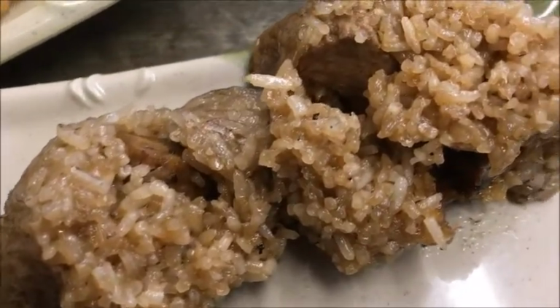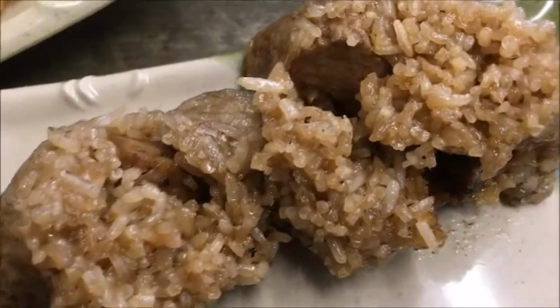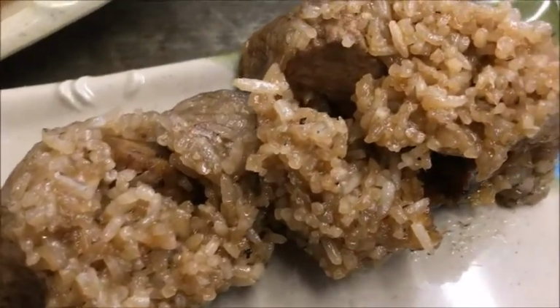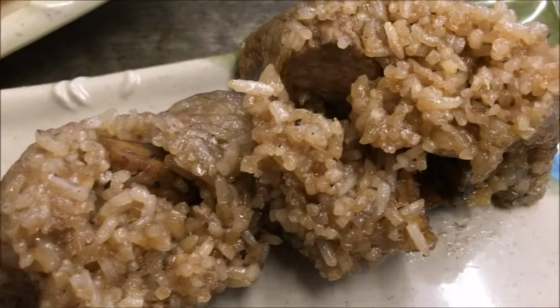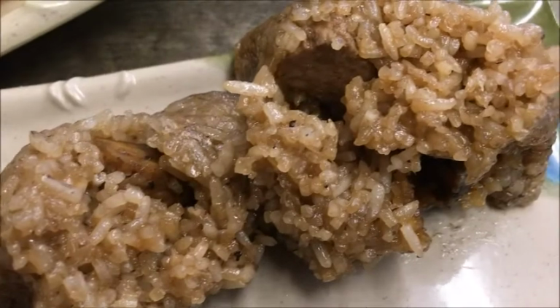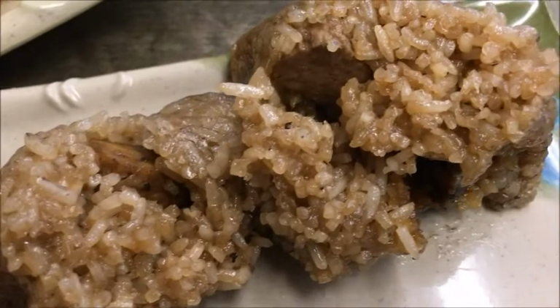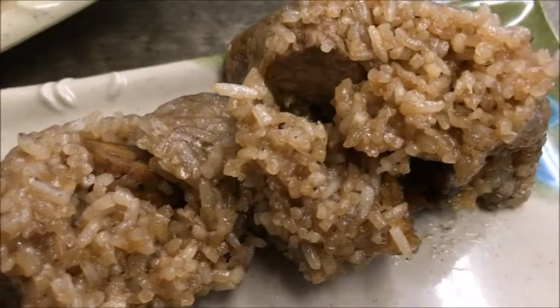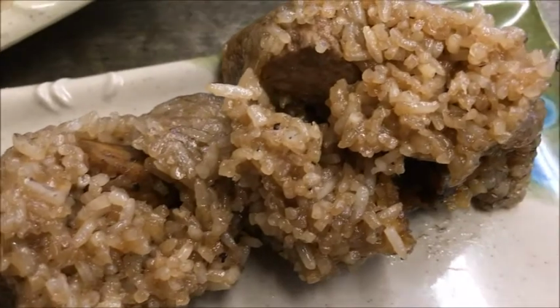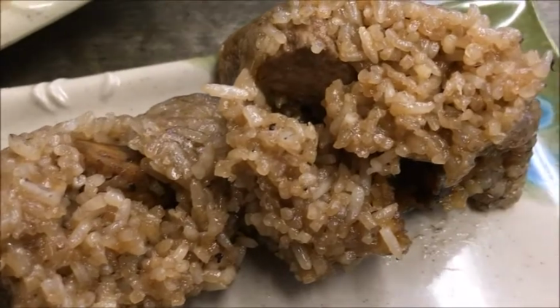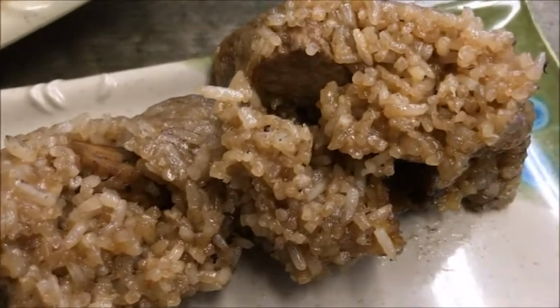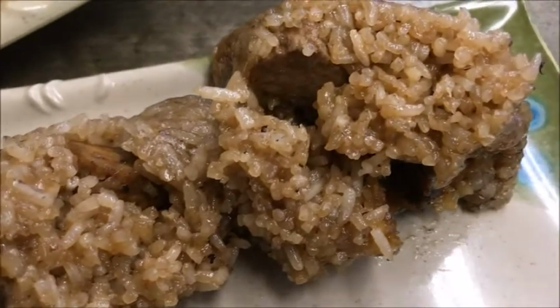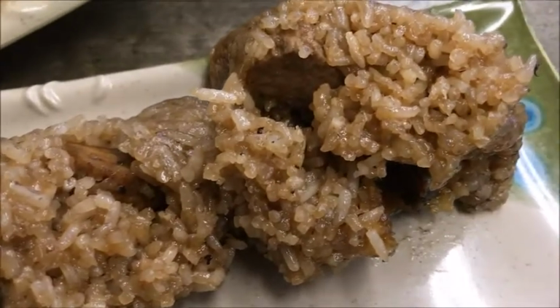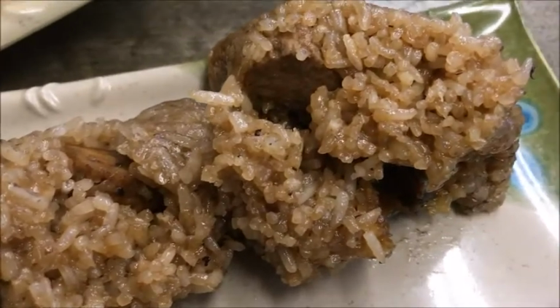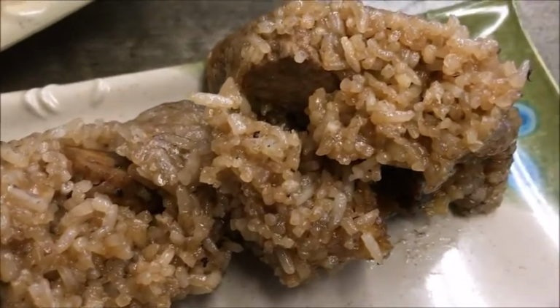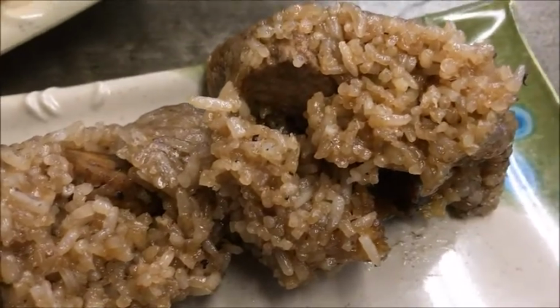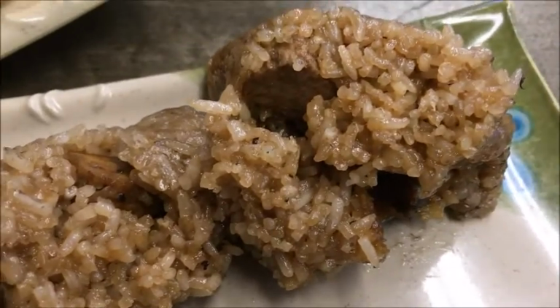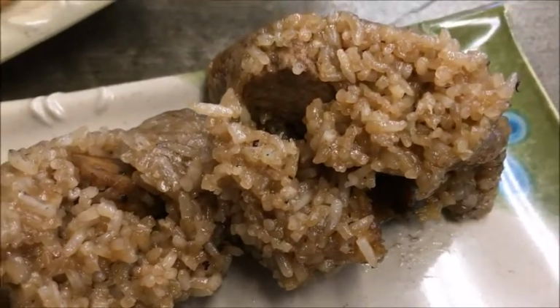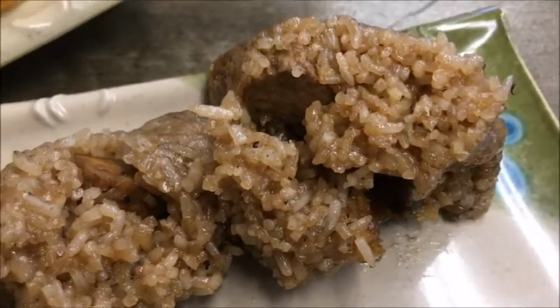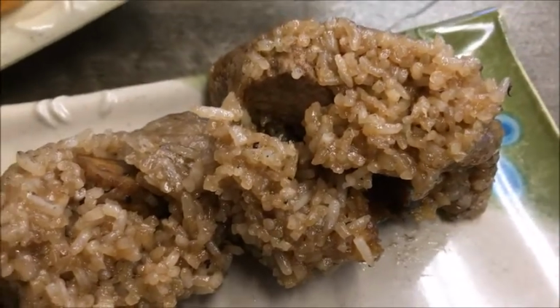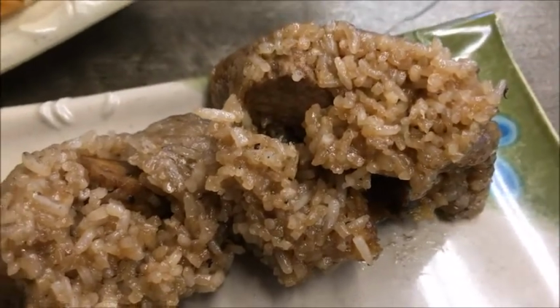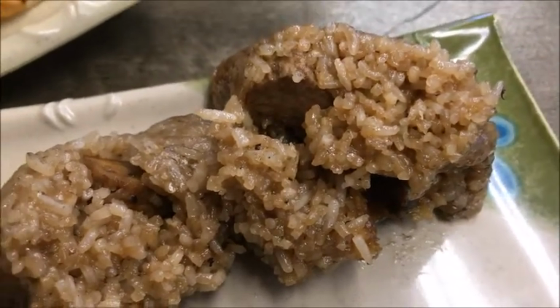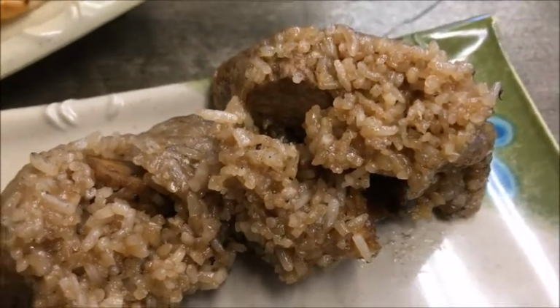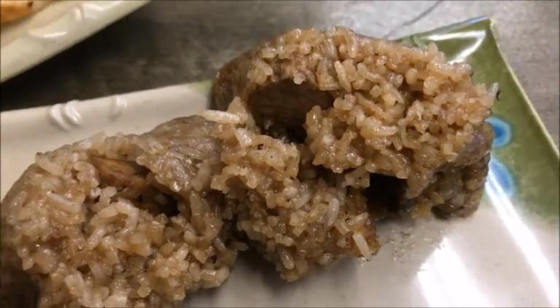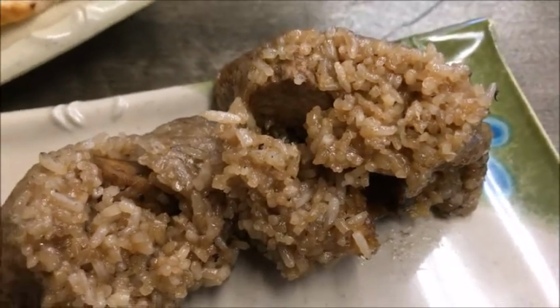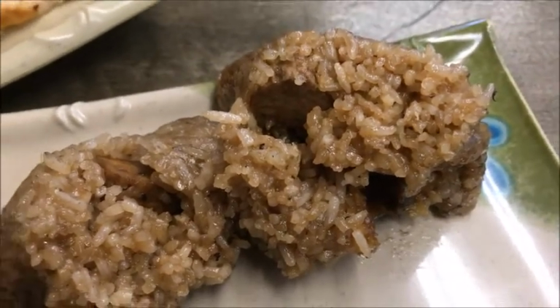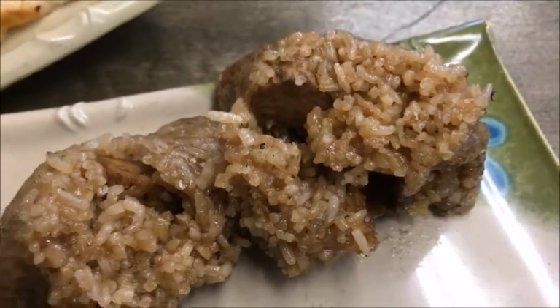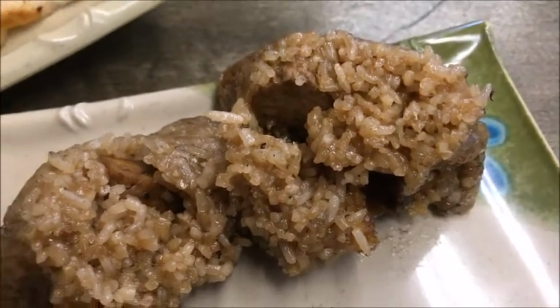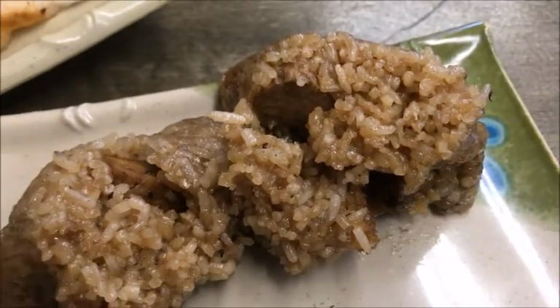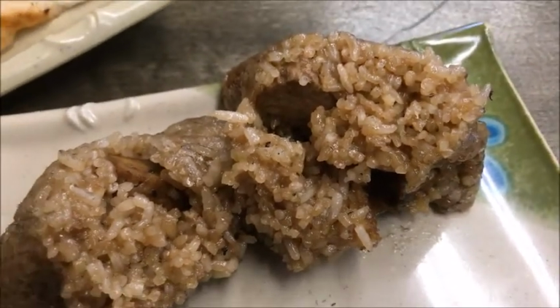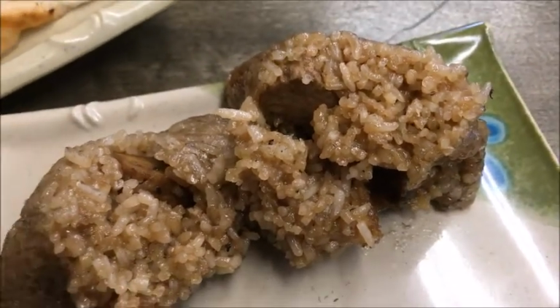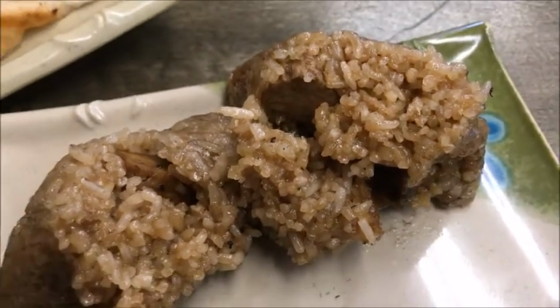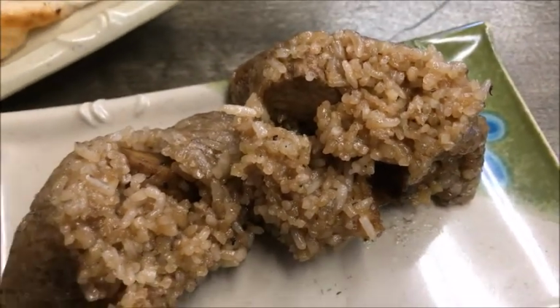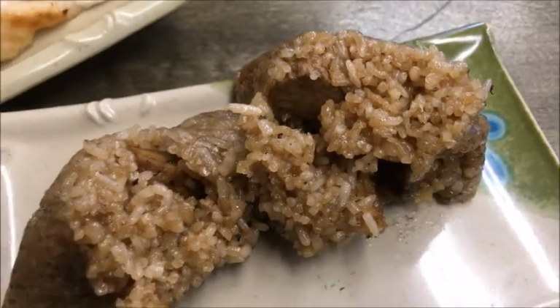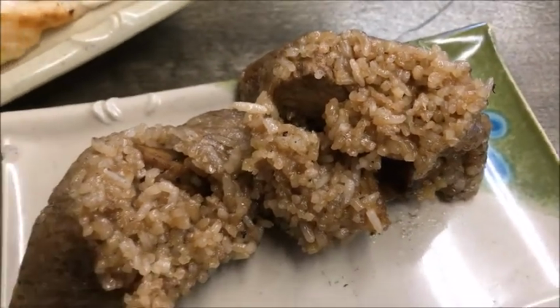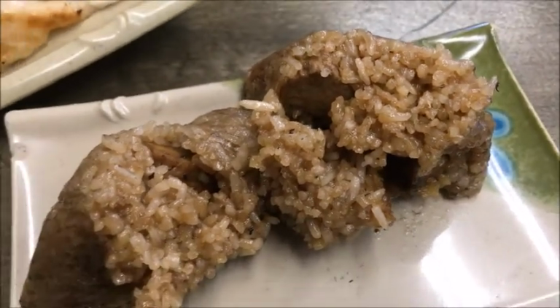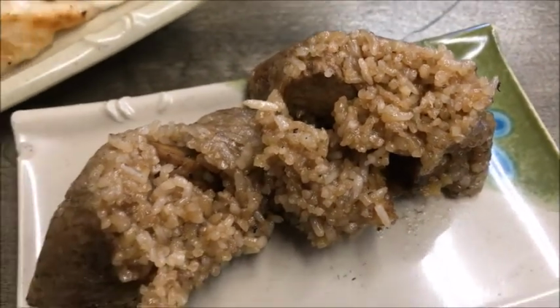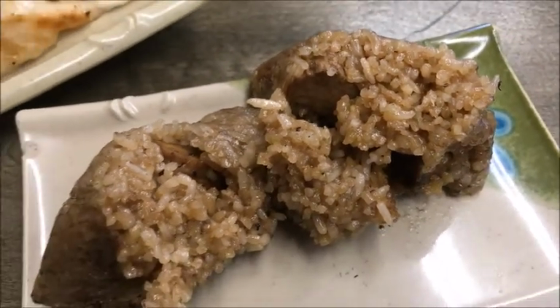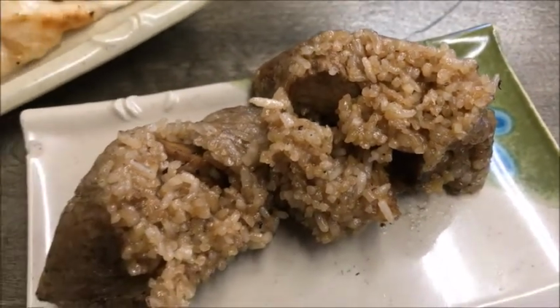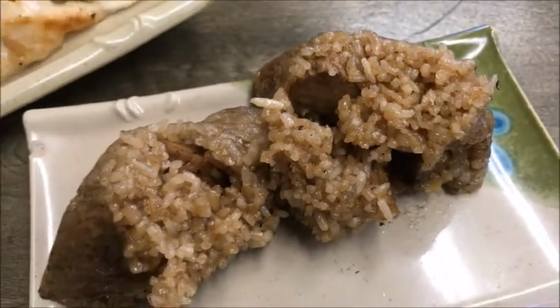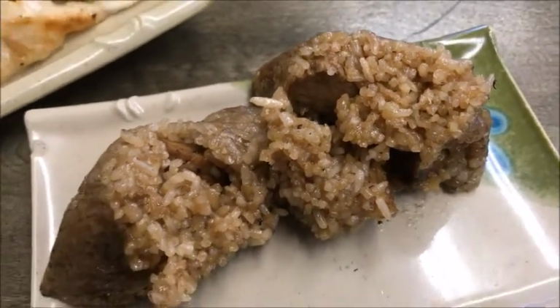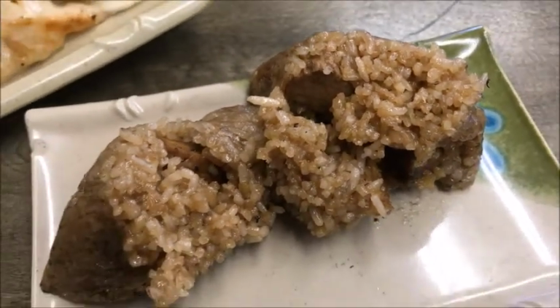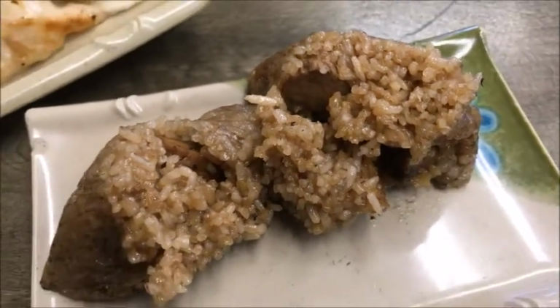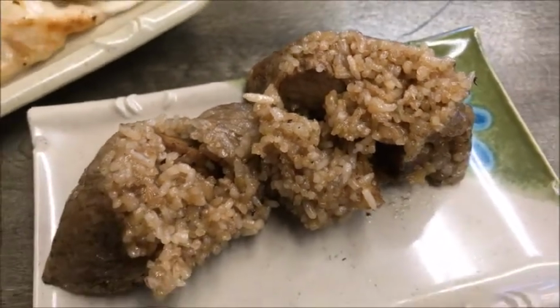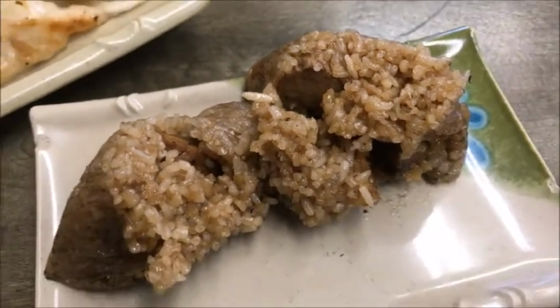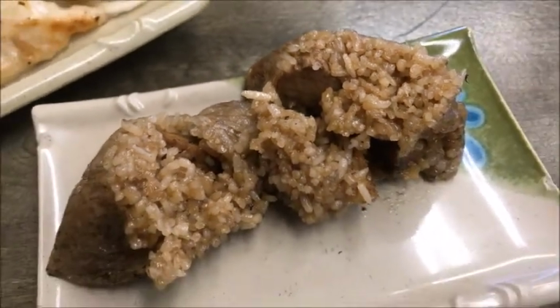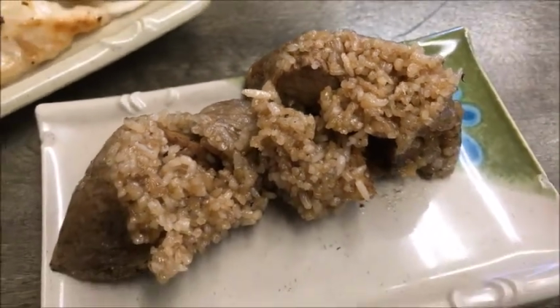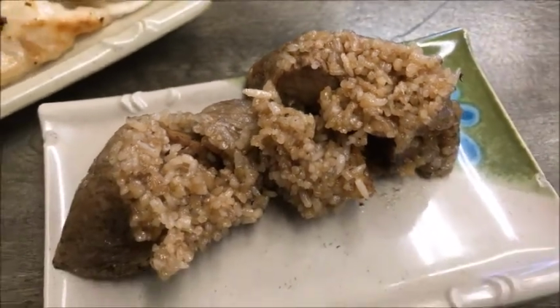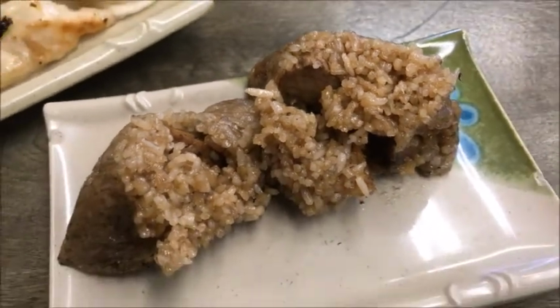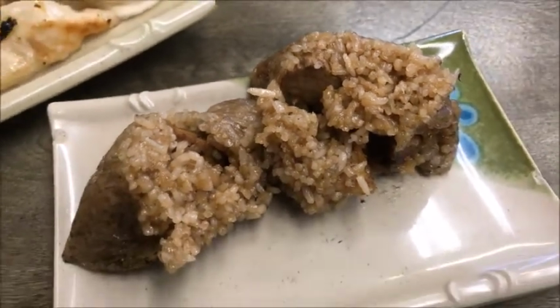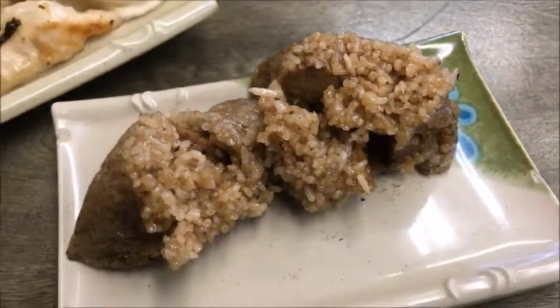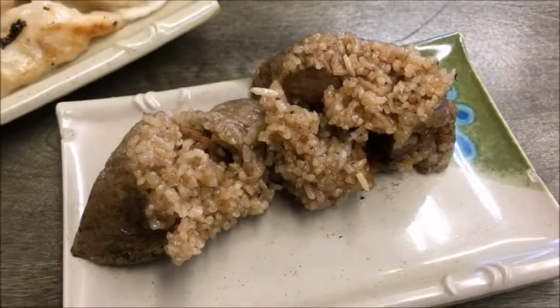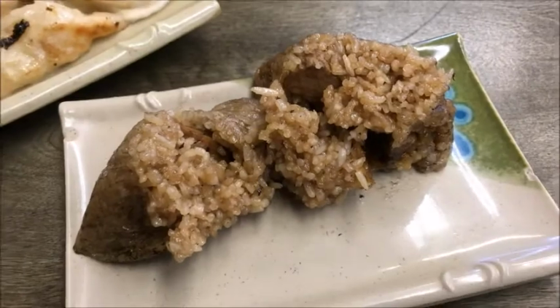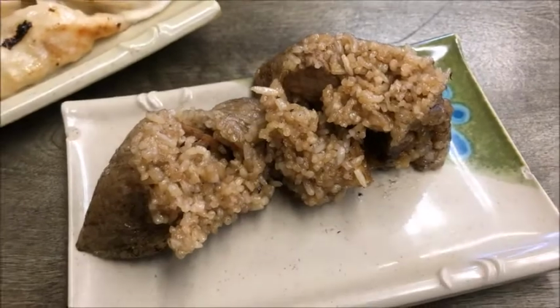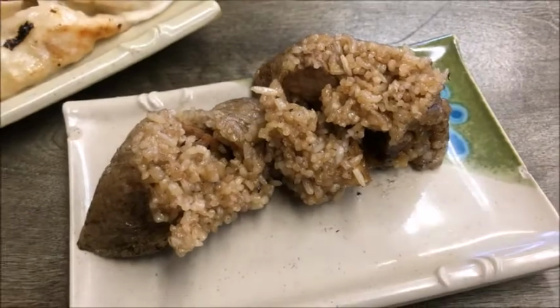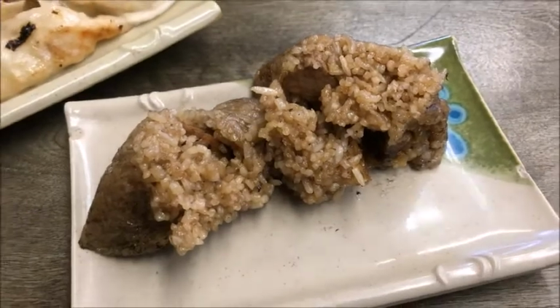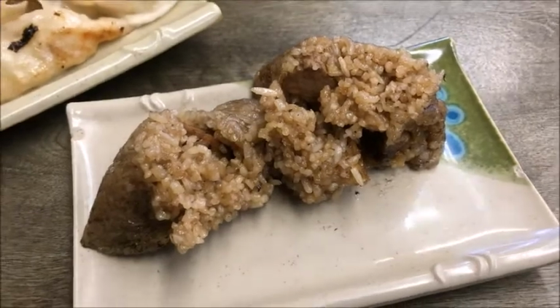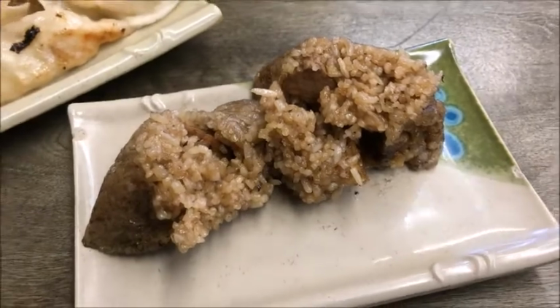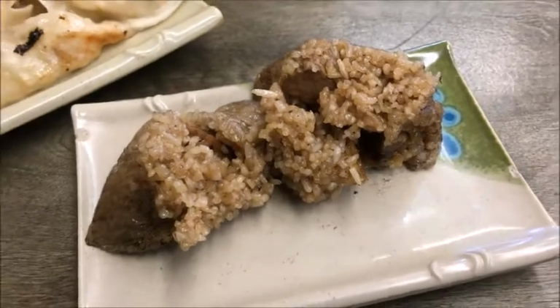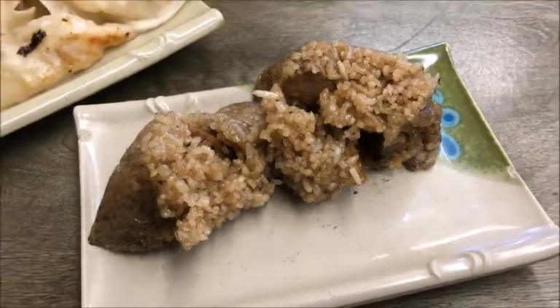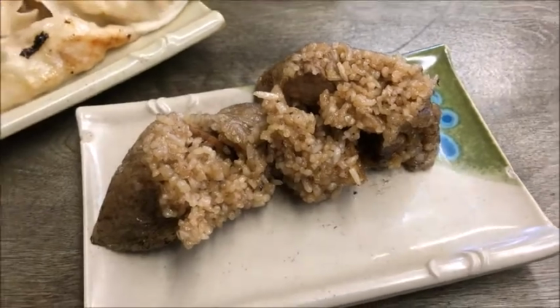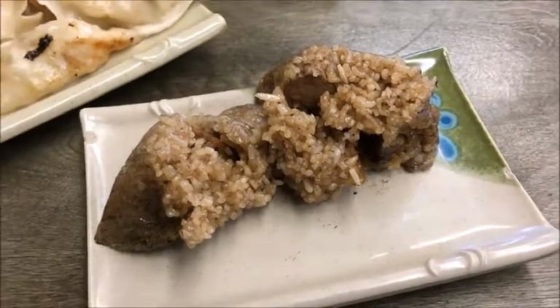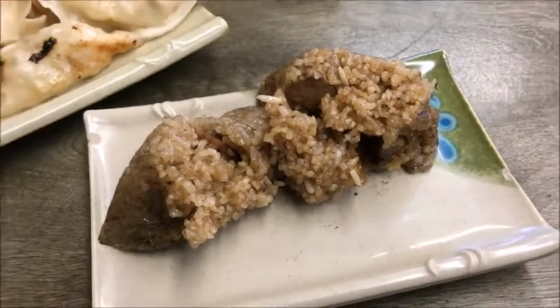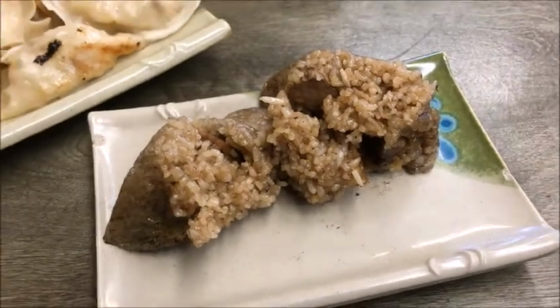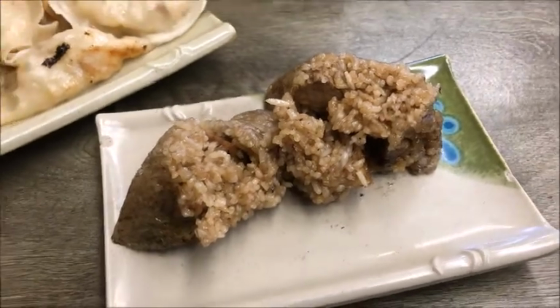Apart from its texture, much of this dish's appeal came from a pervasive, yet subtle, taste of caramel.